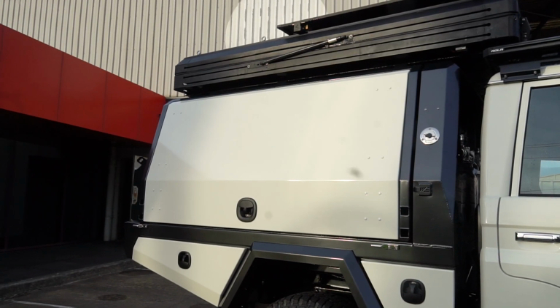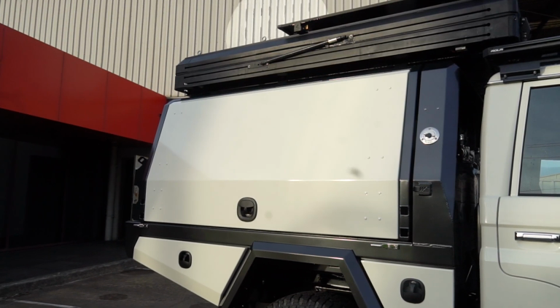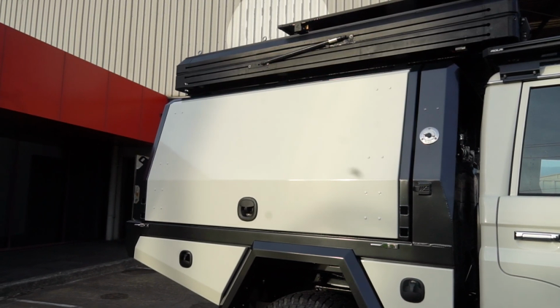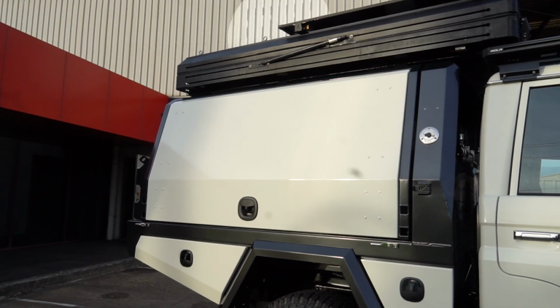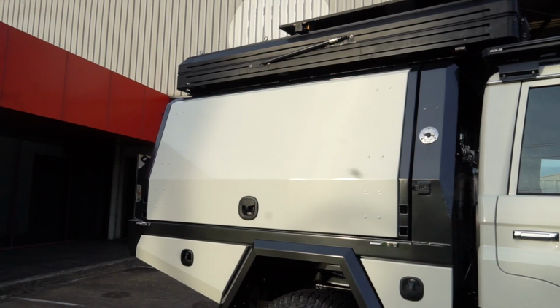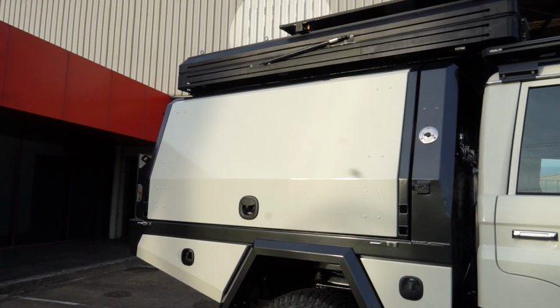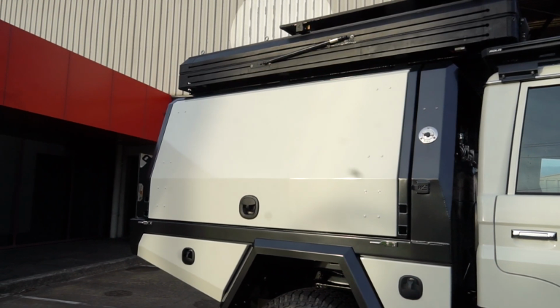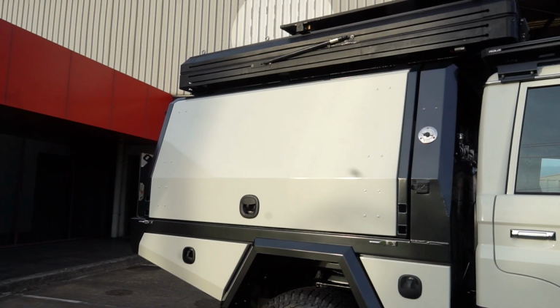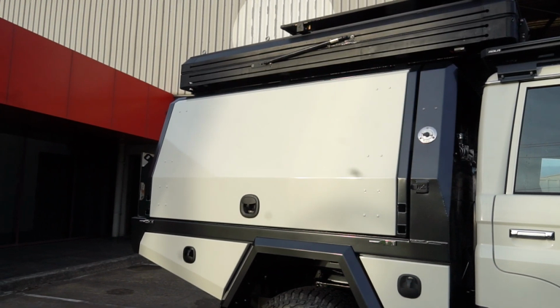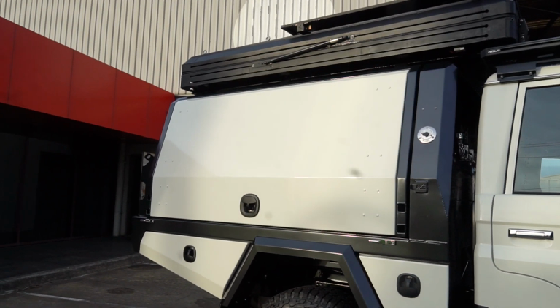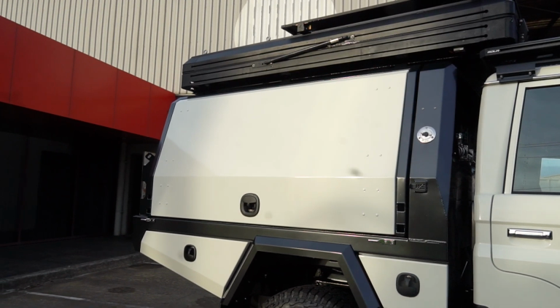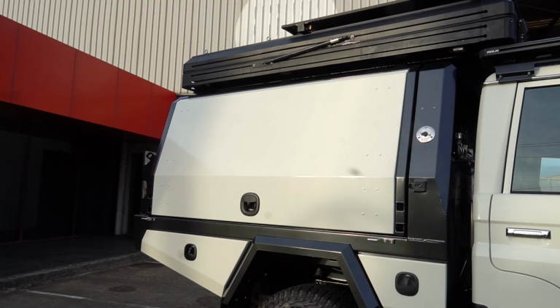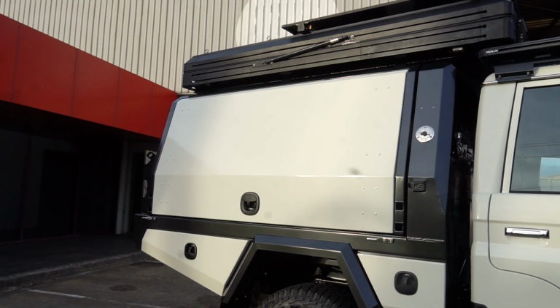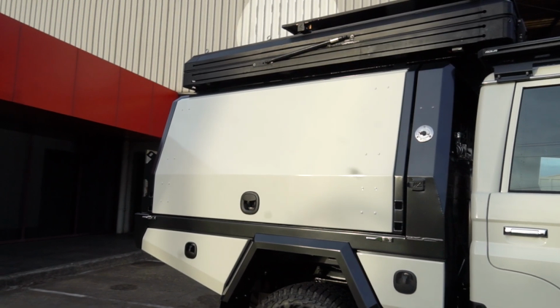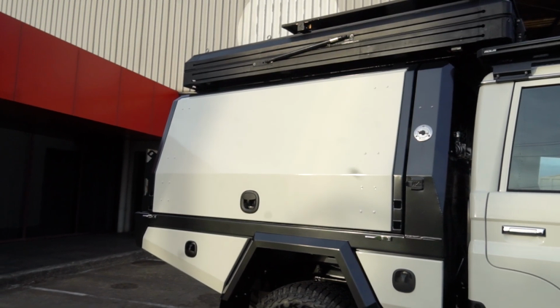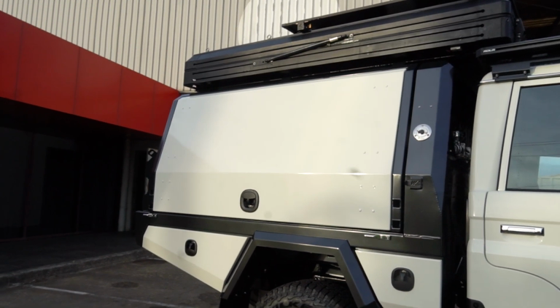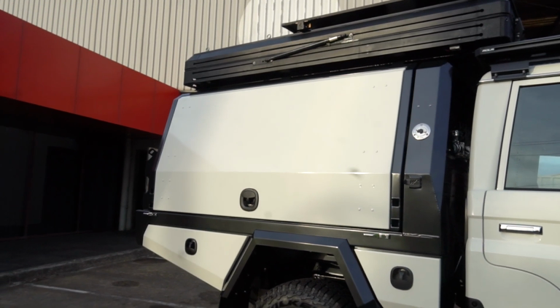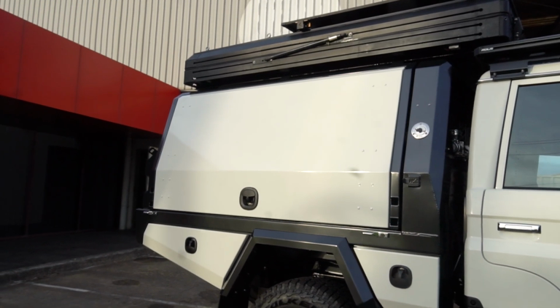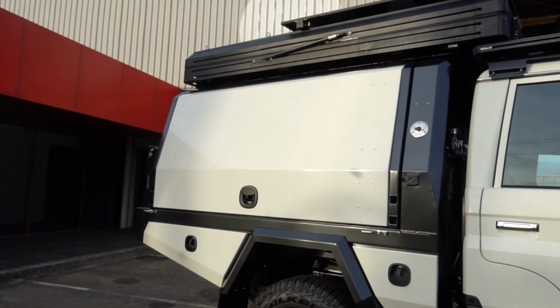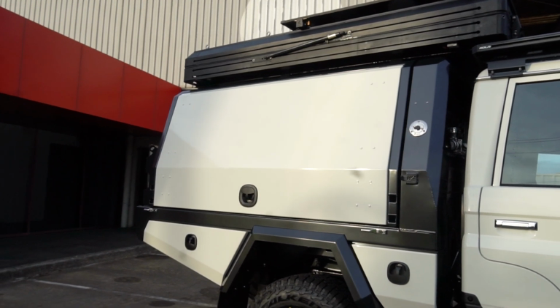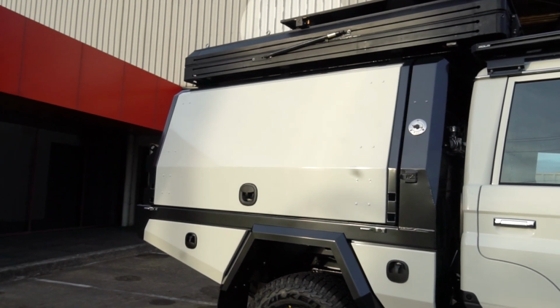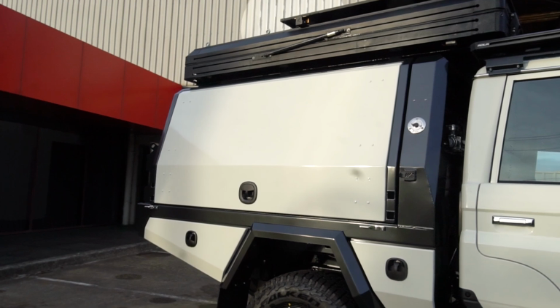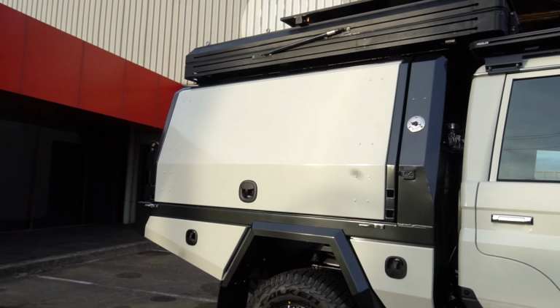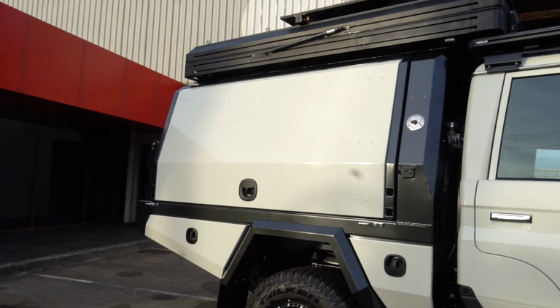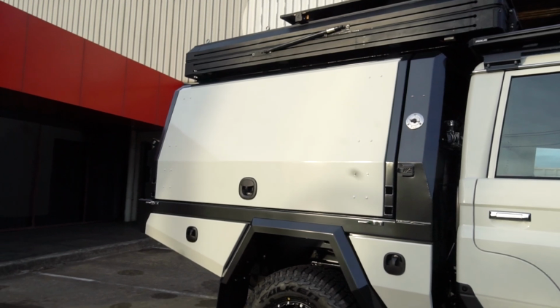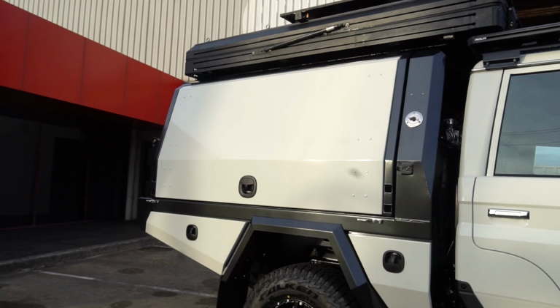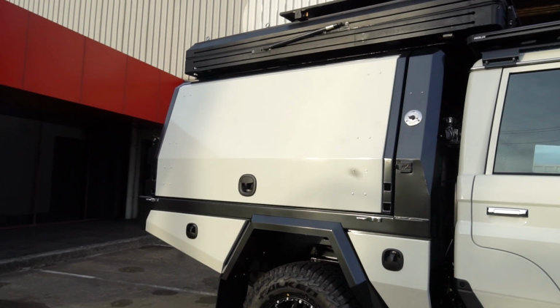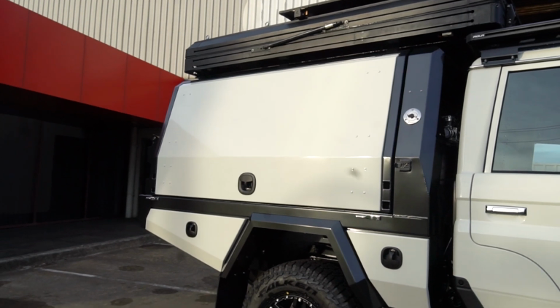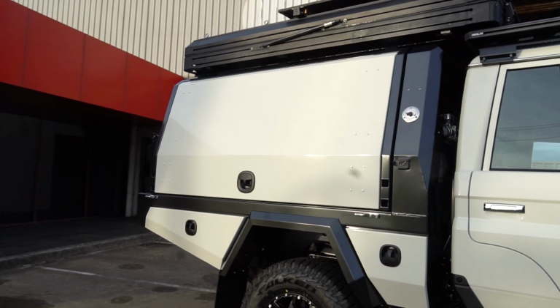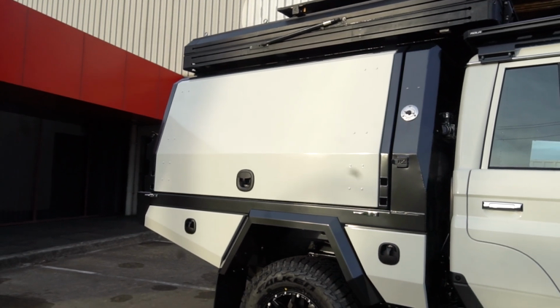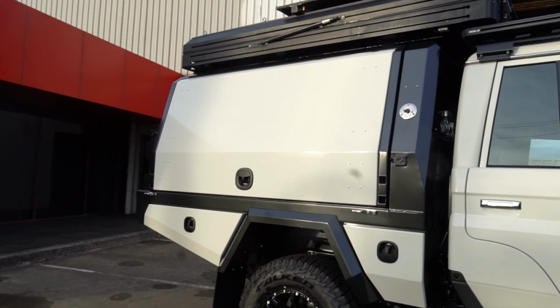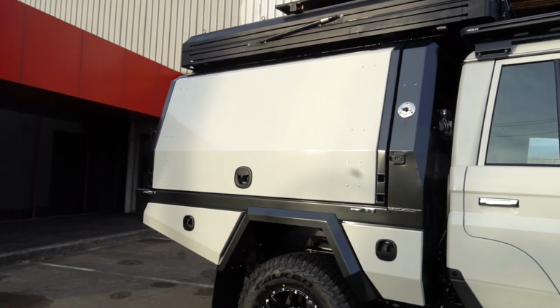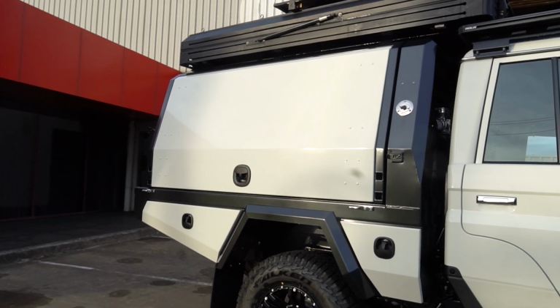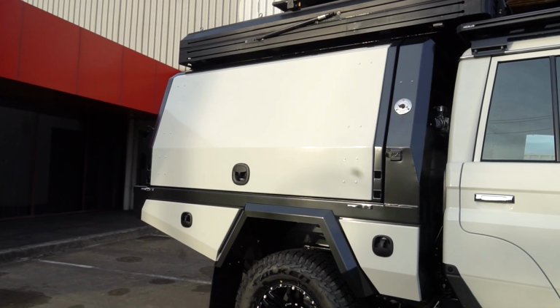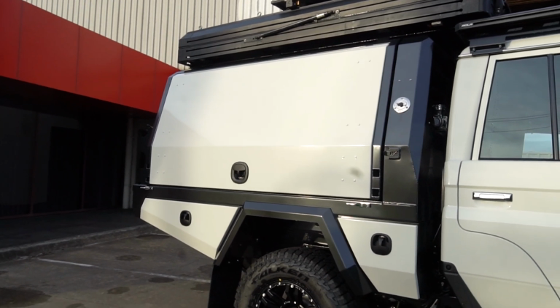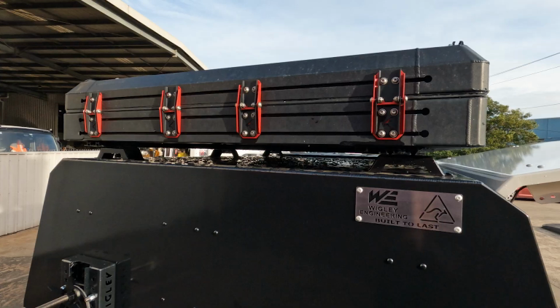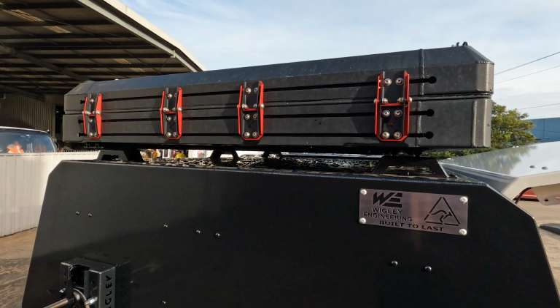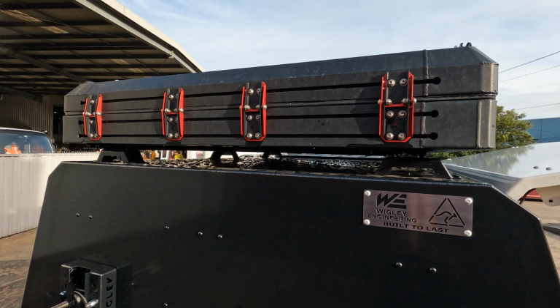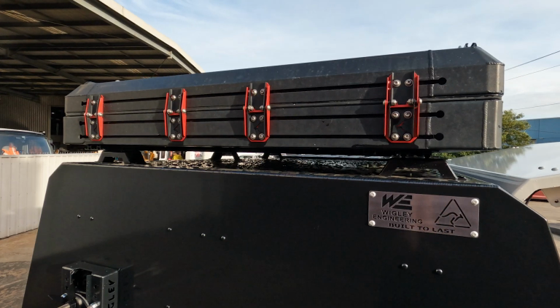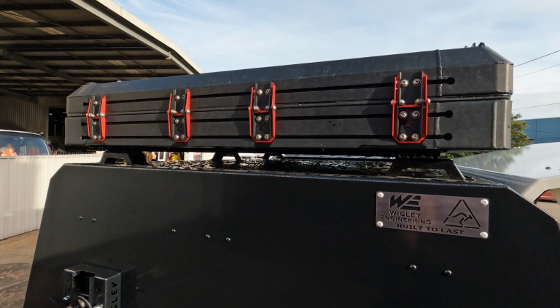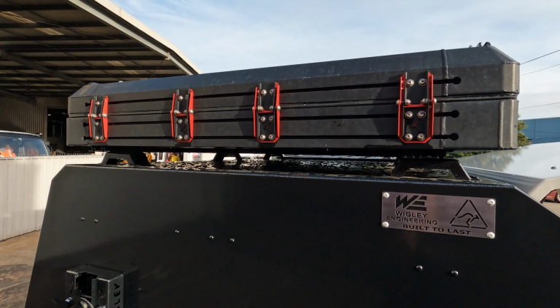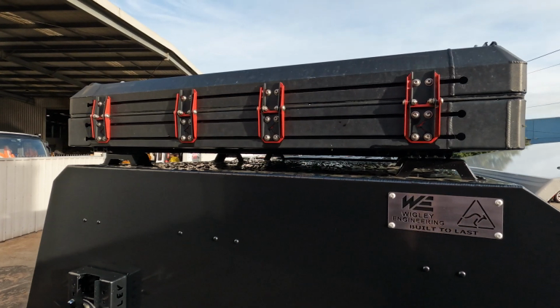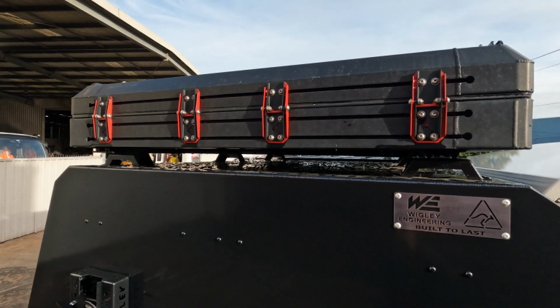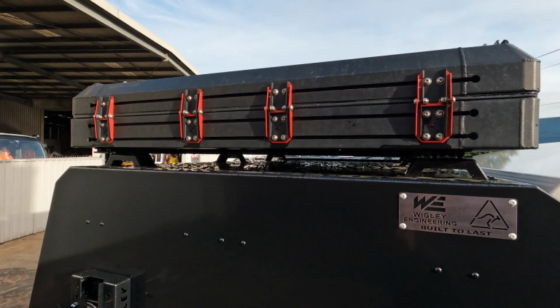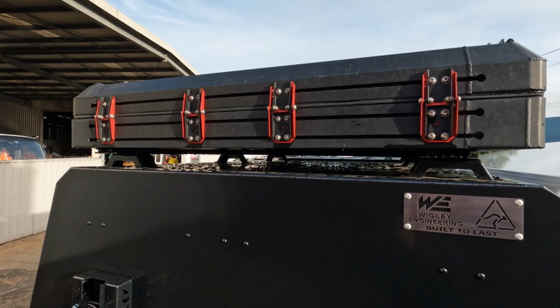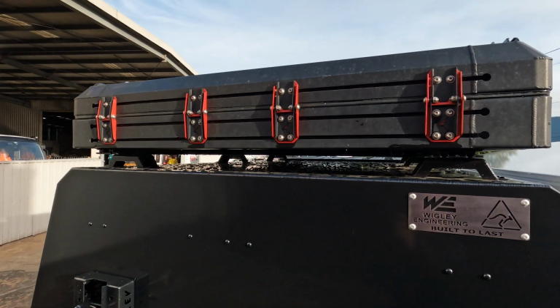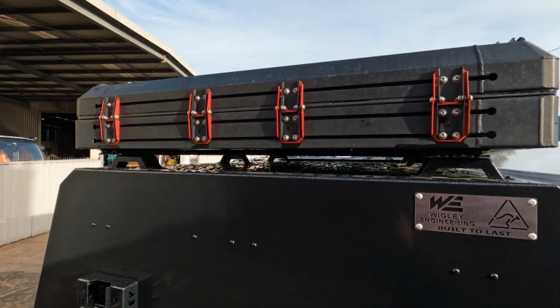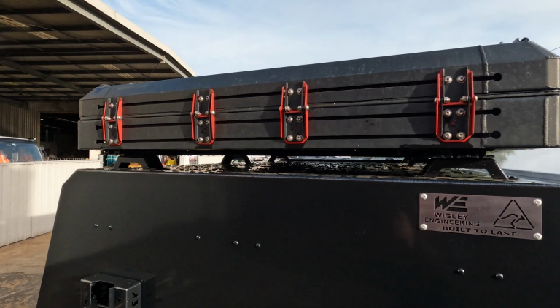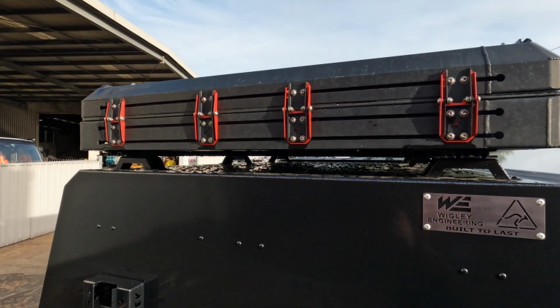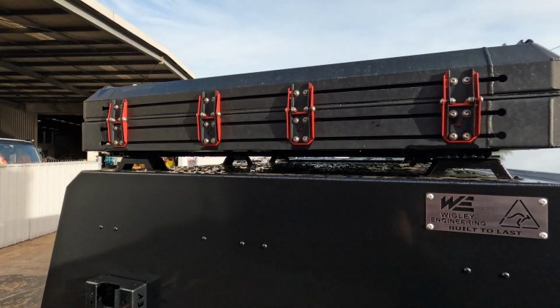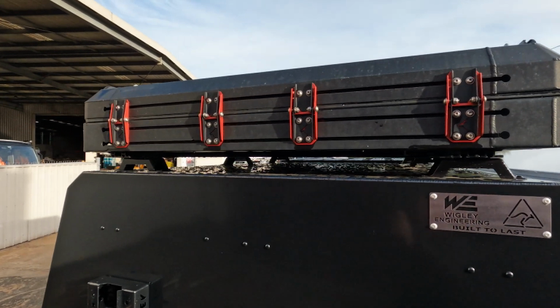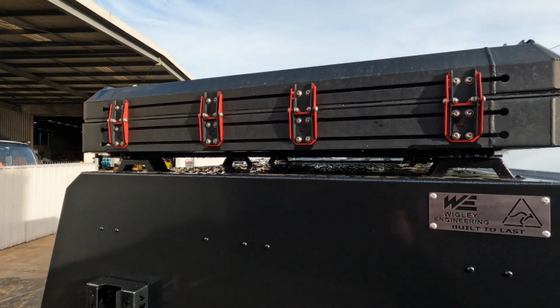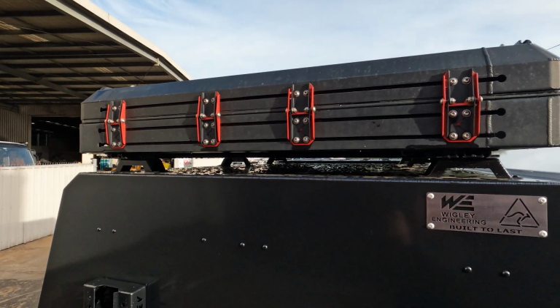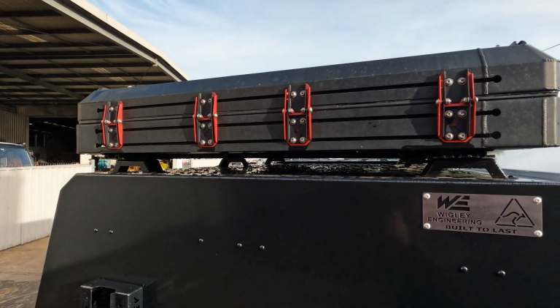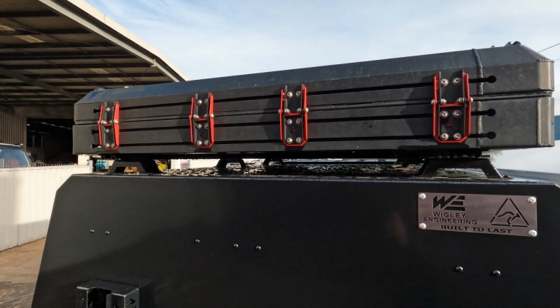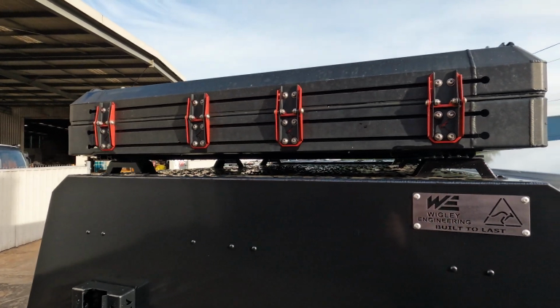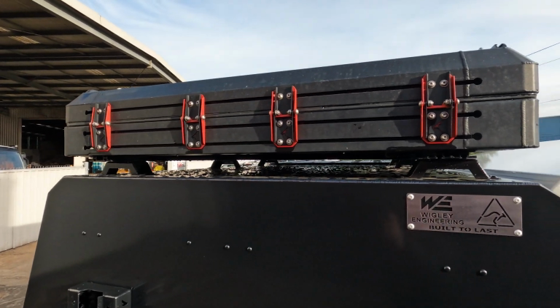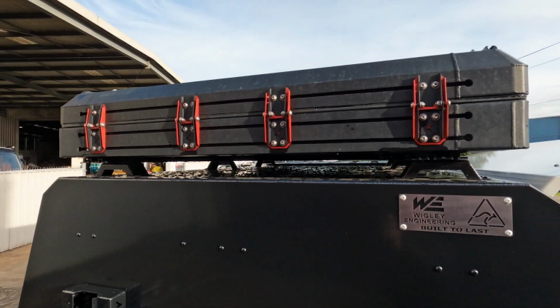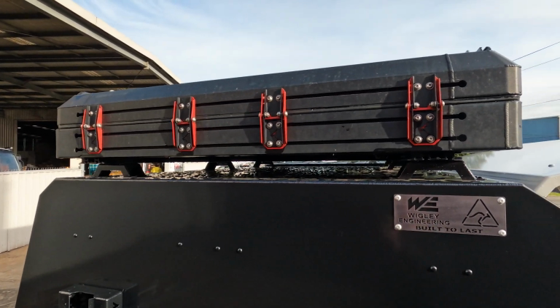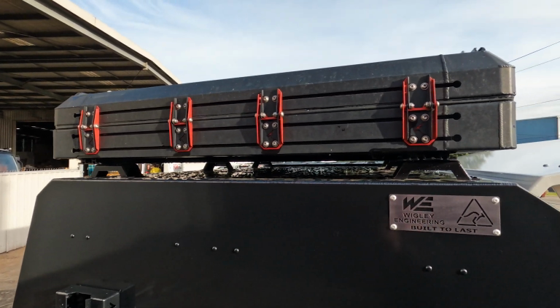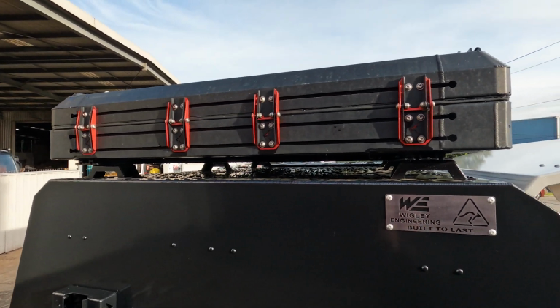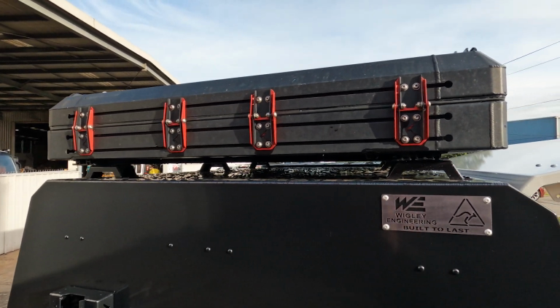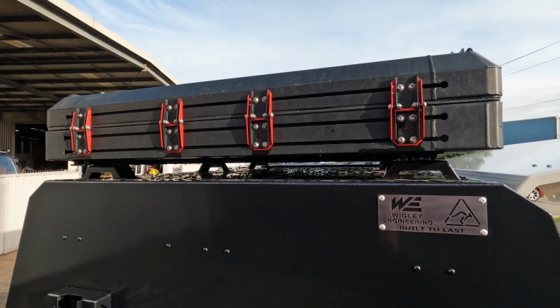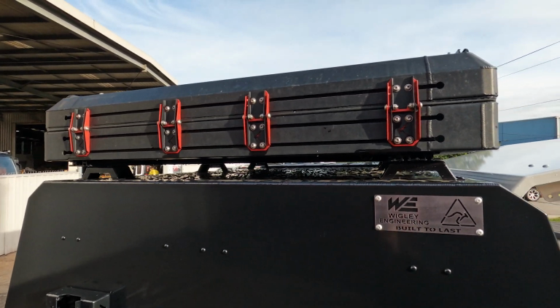On top of the roof, we've got the customer-supplied Bush Company rooftop tent sitting on our pods that go on top of the canopy.